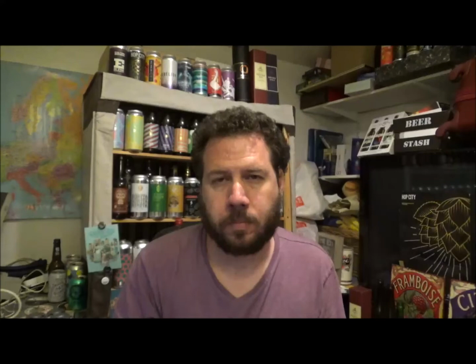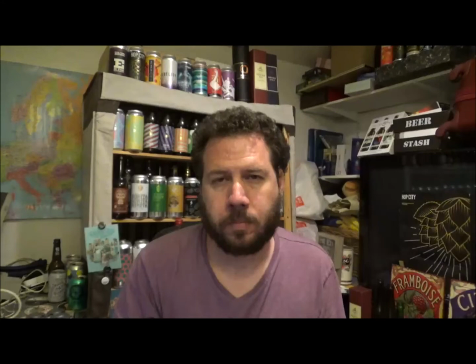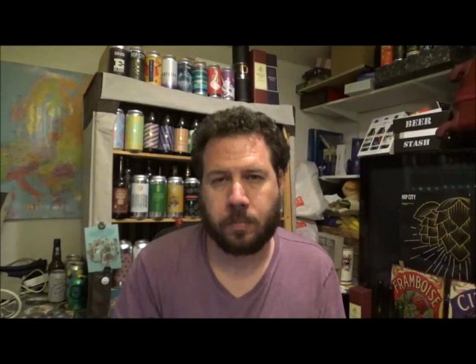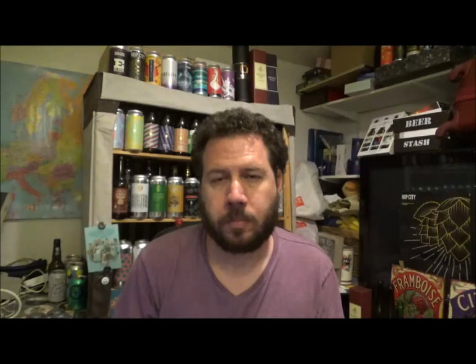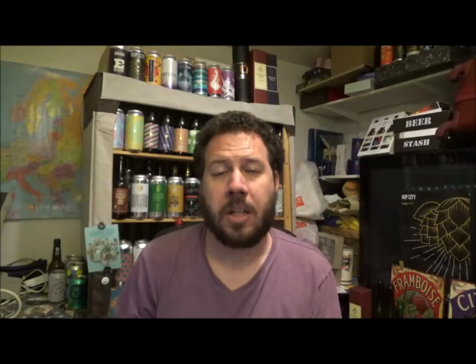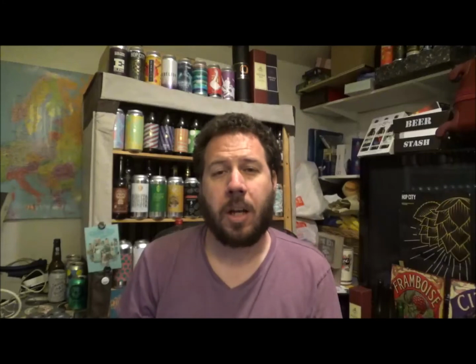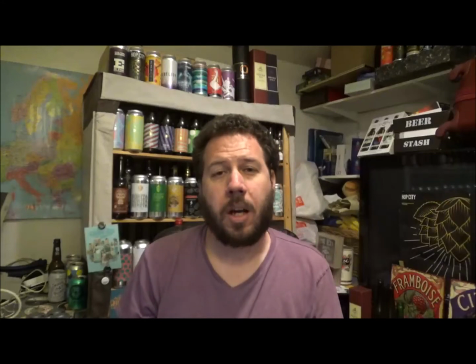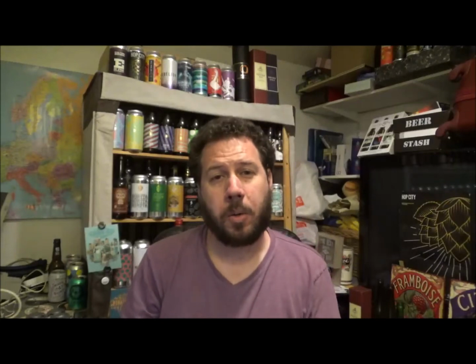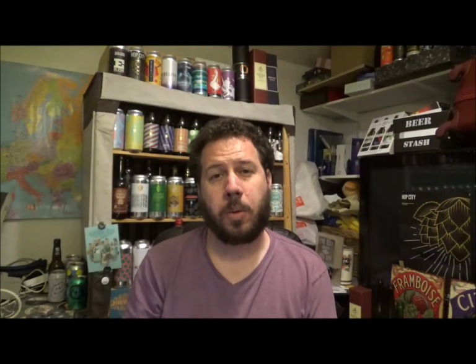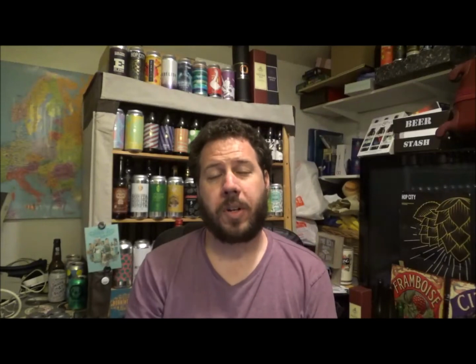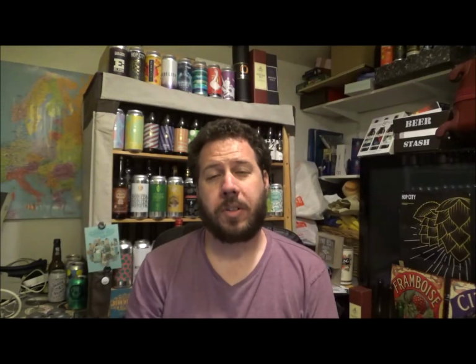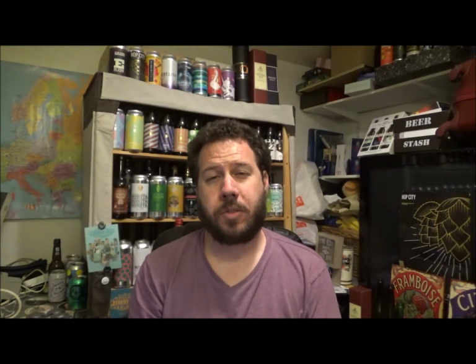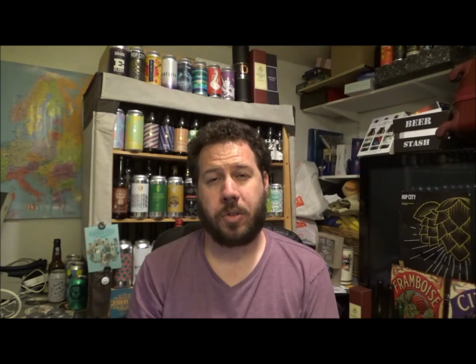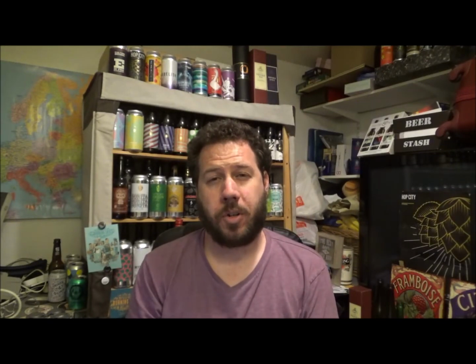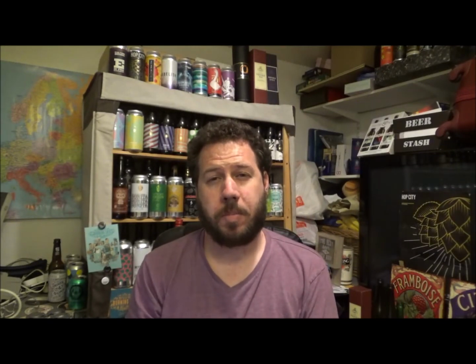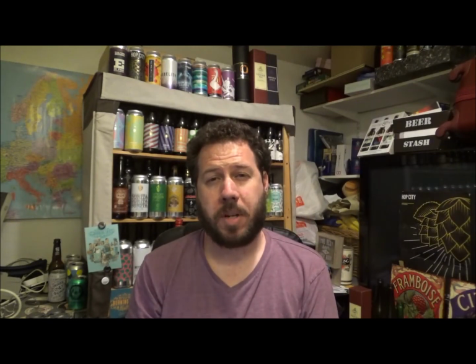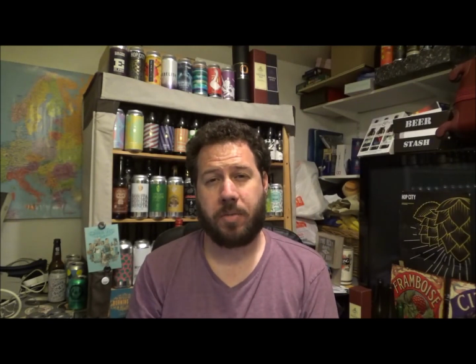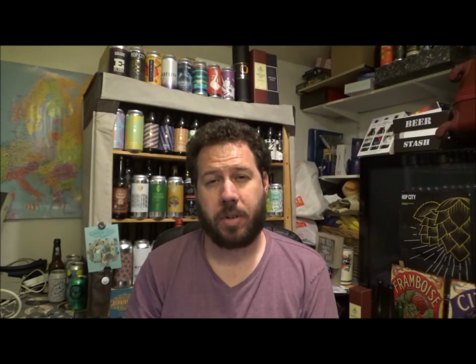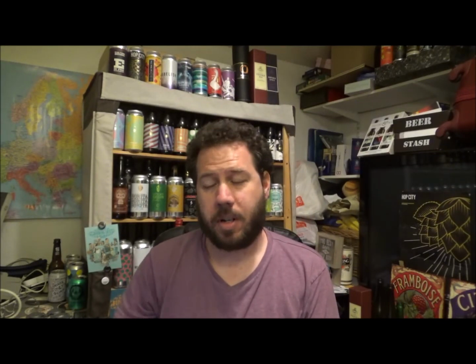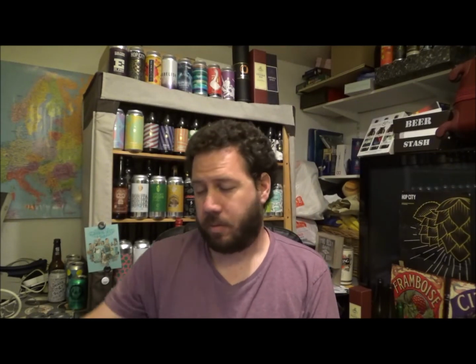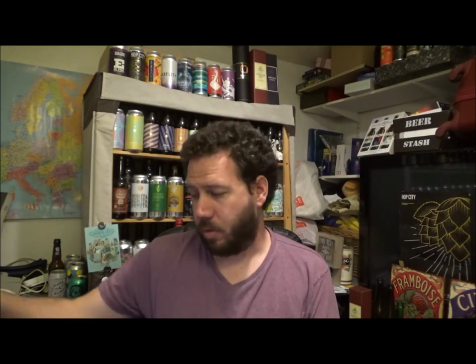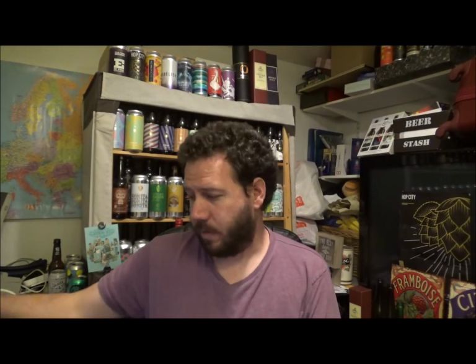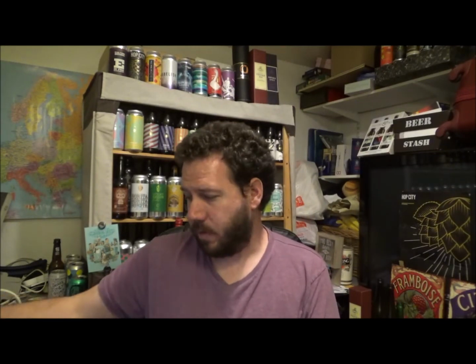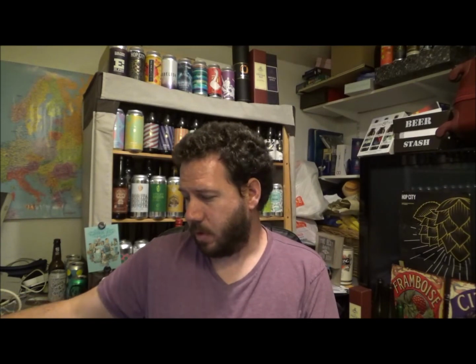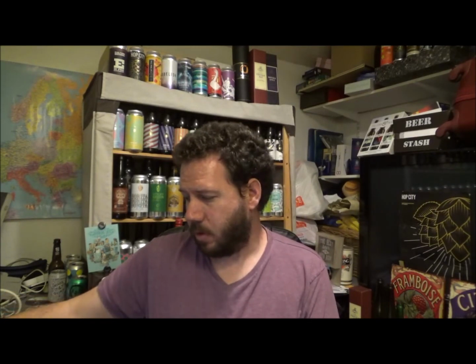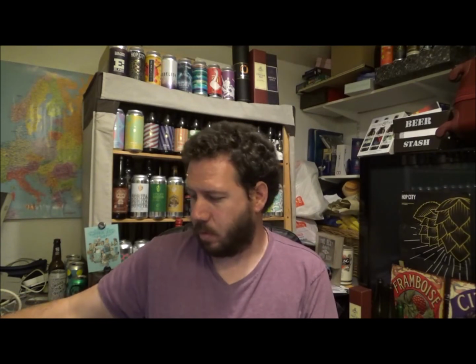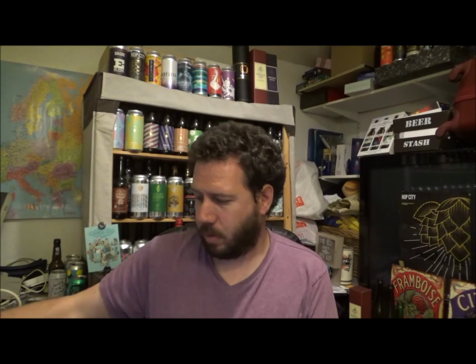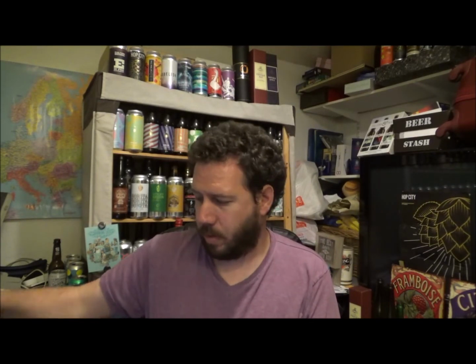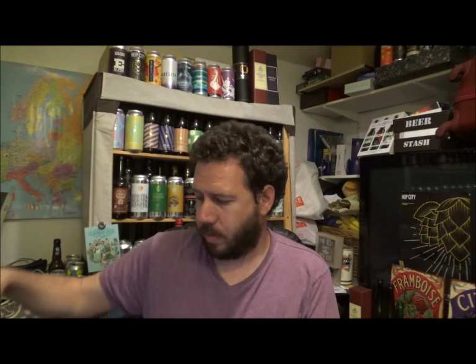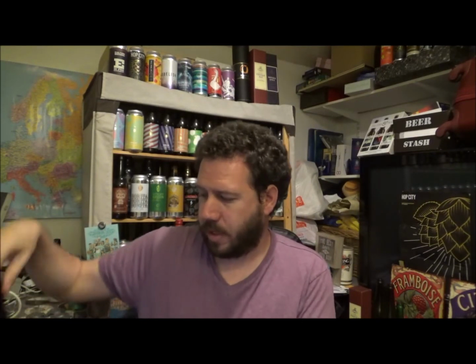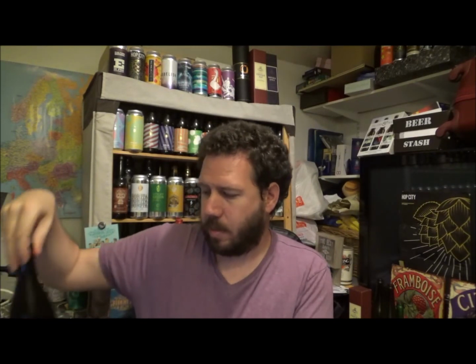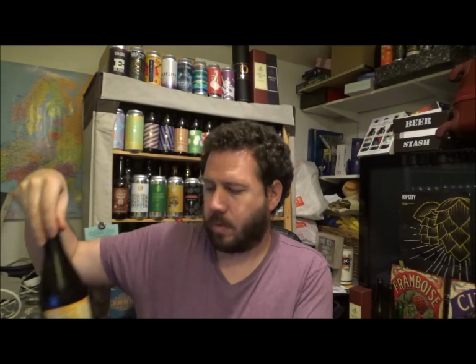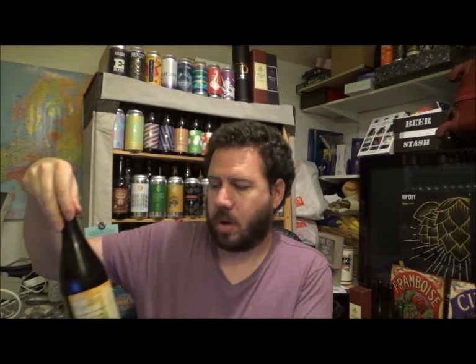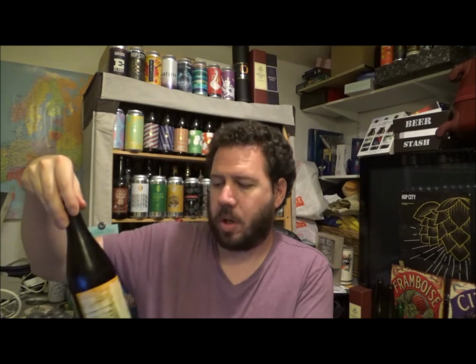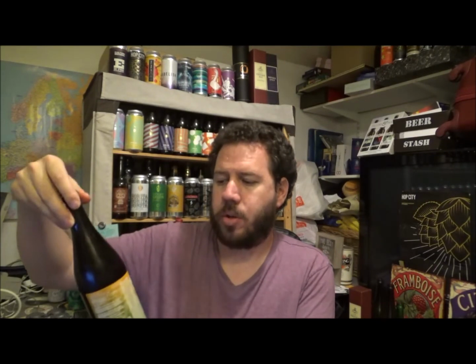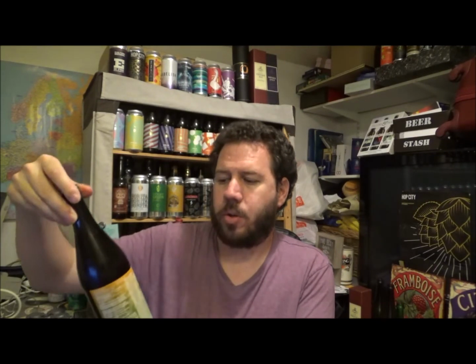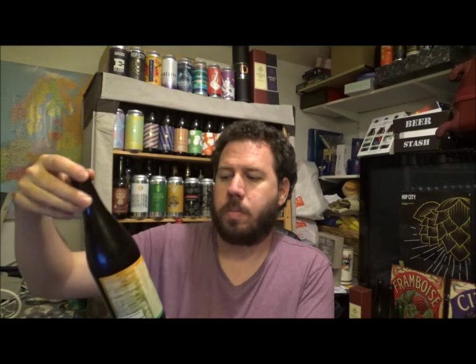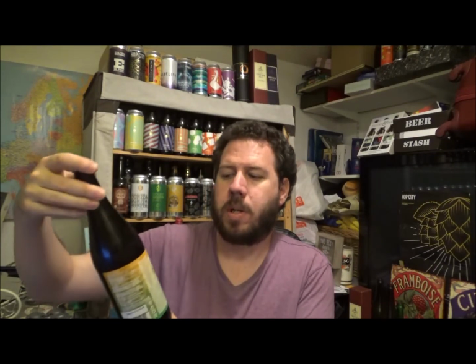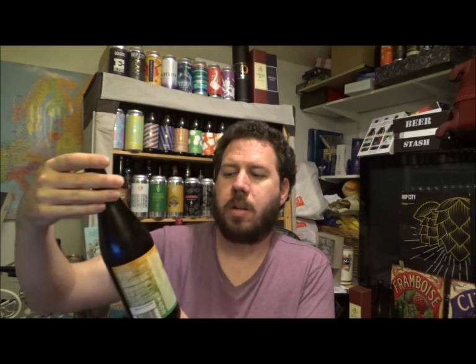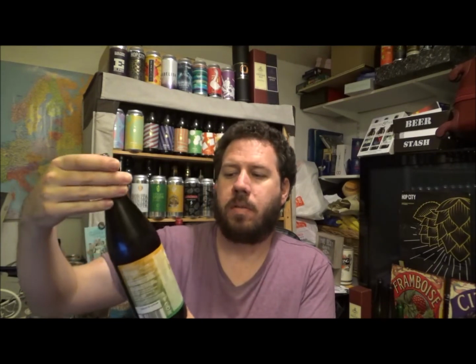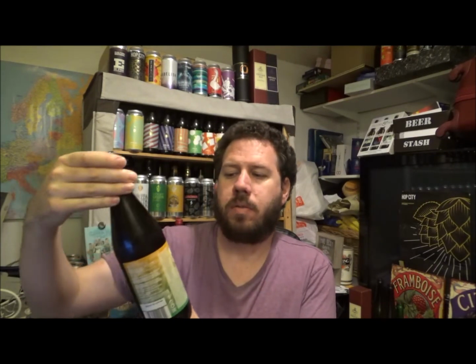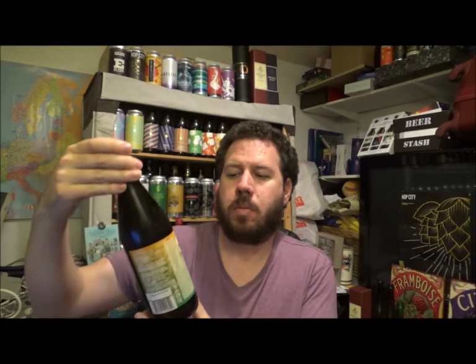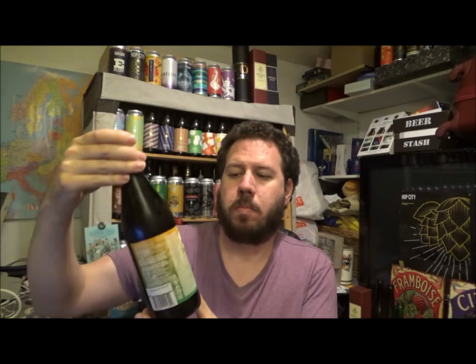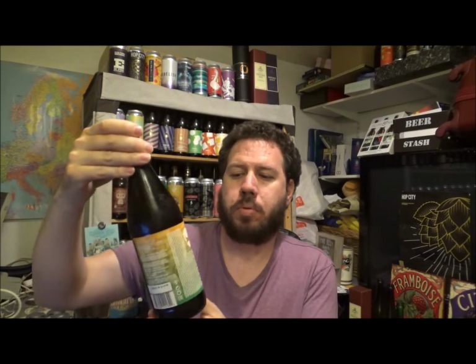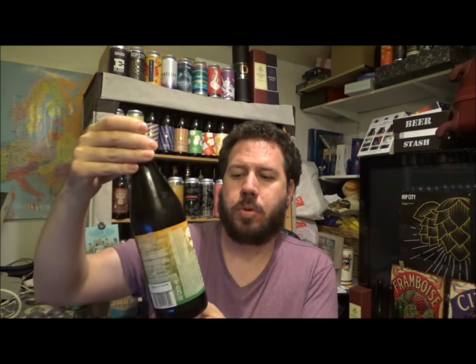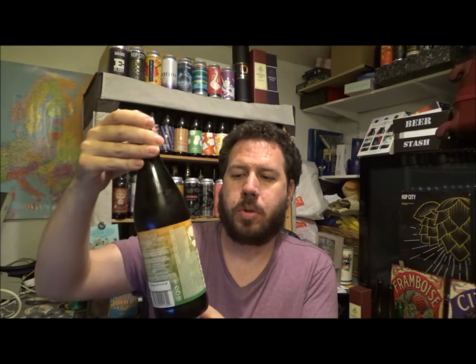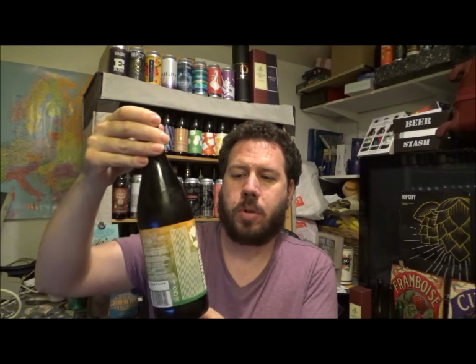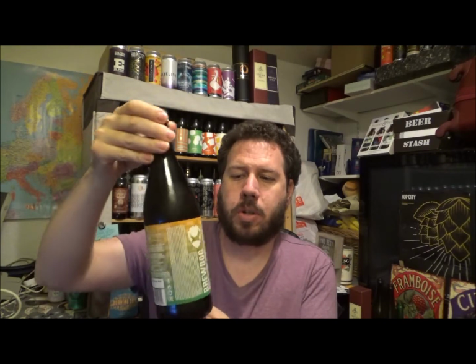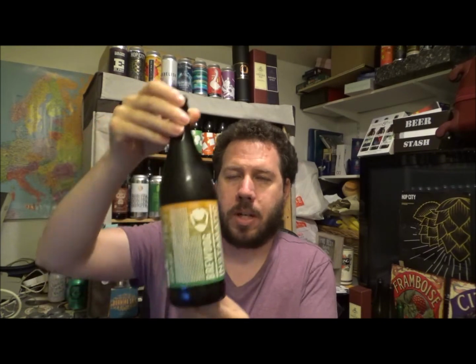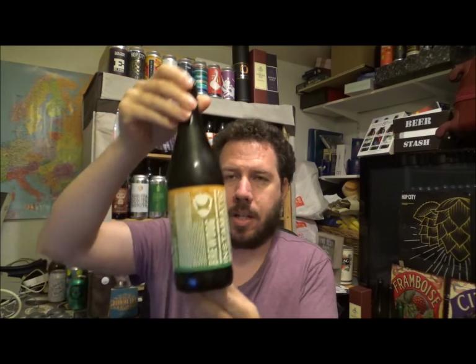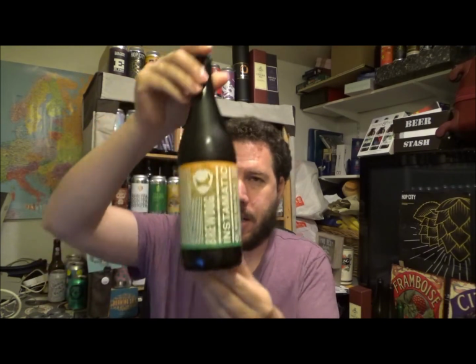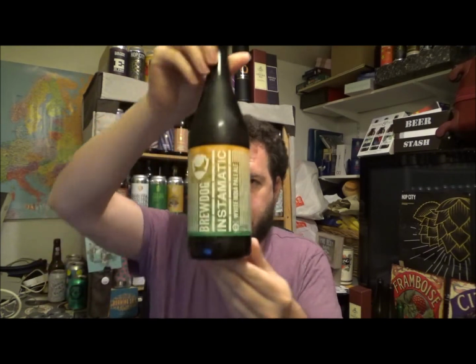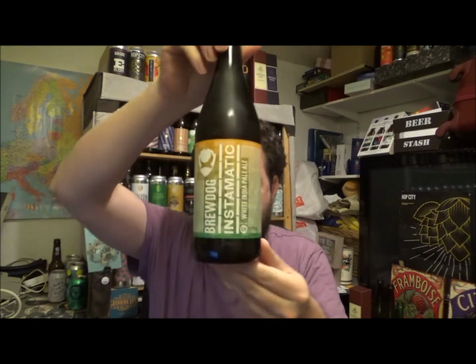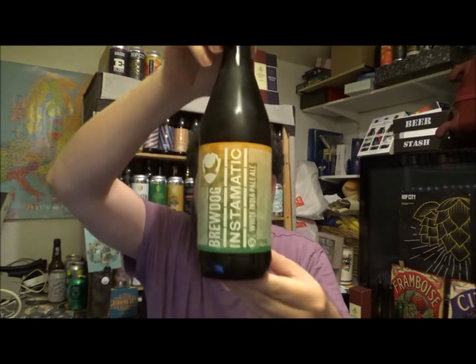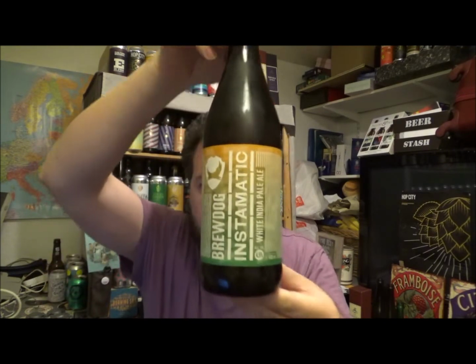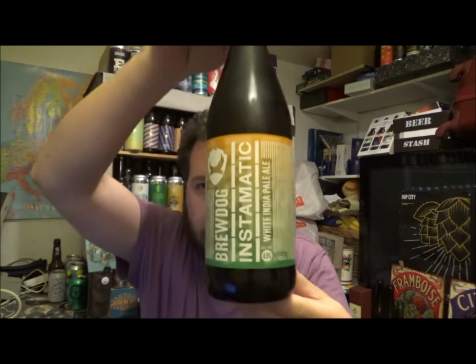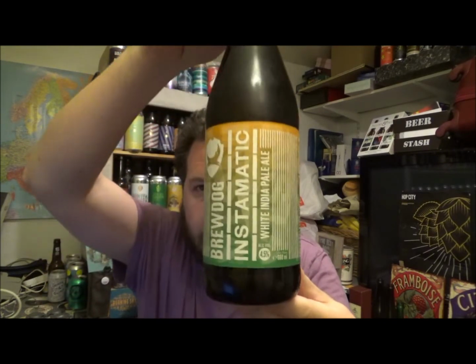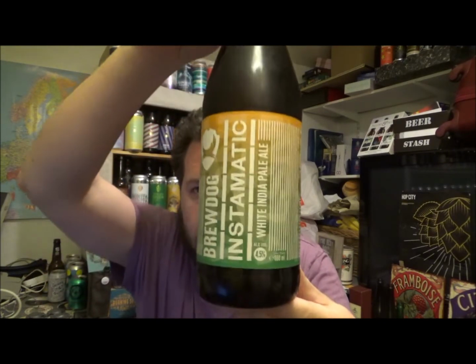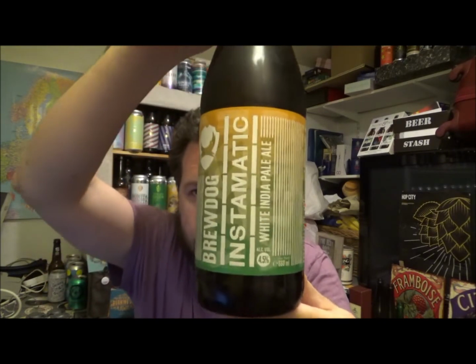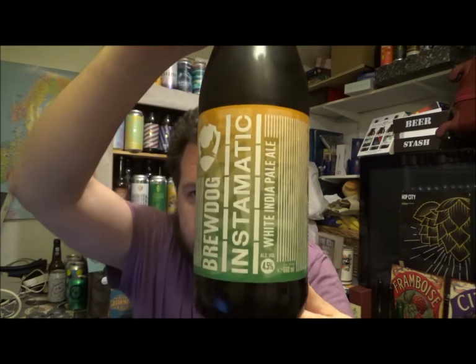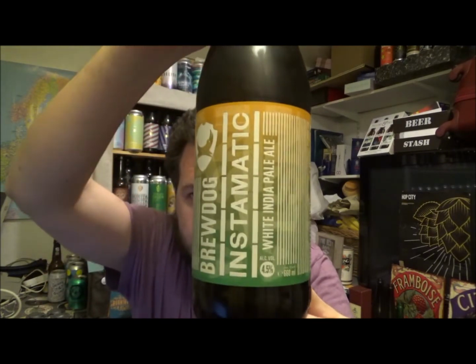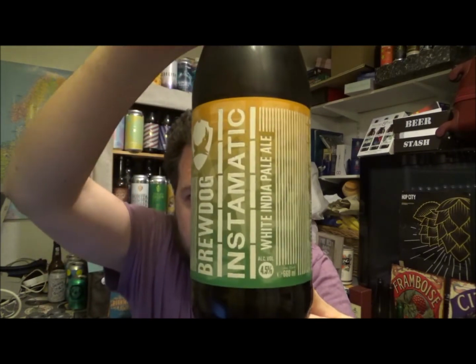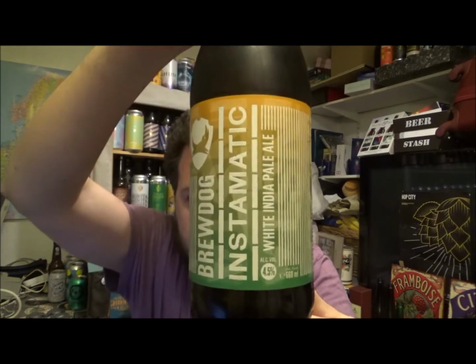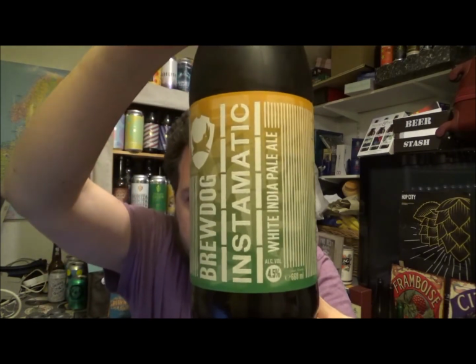Hello, thanks for joining me for another review. Today we've got a new beer from Brewdog and this is their Instamatic.